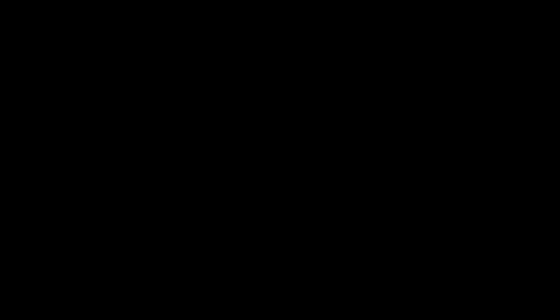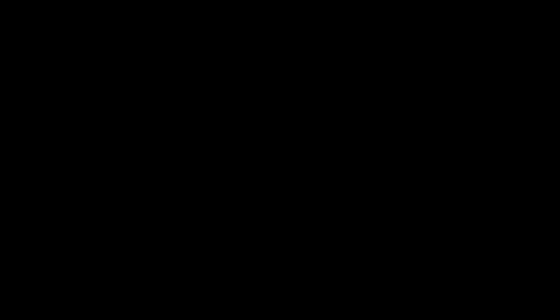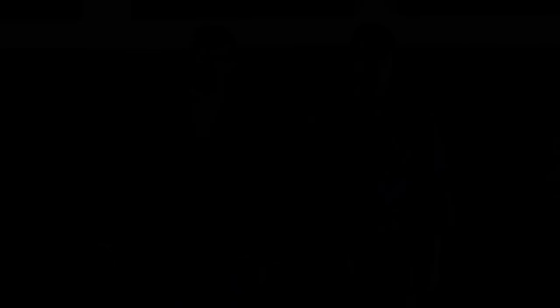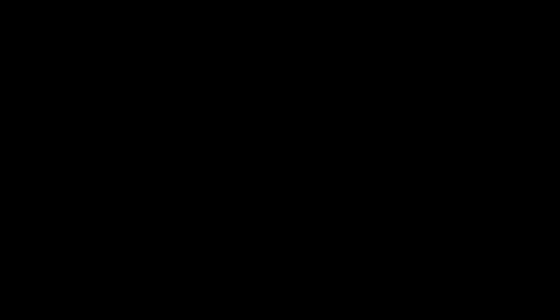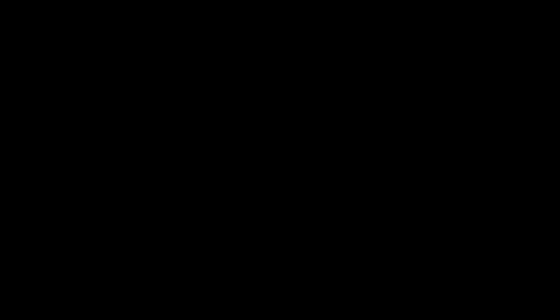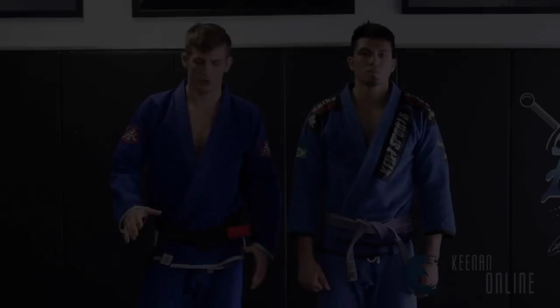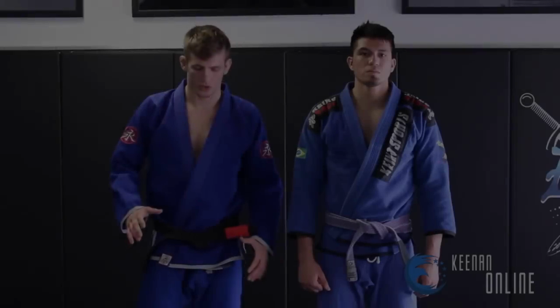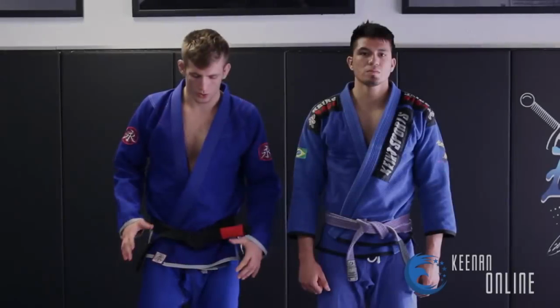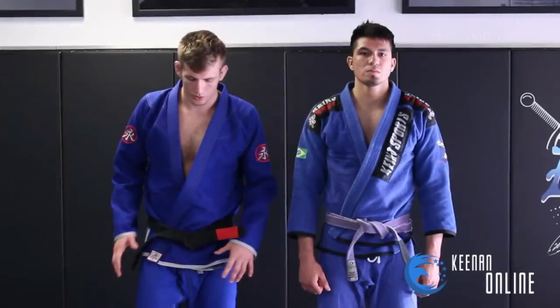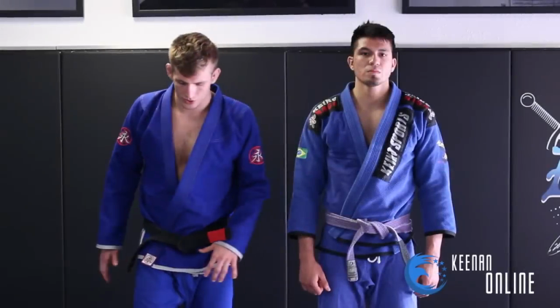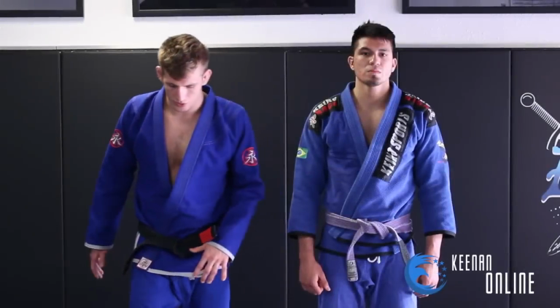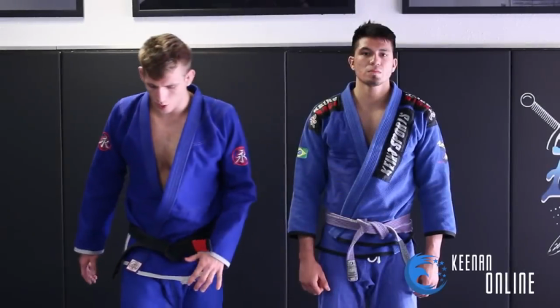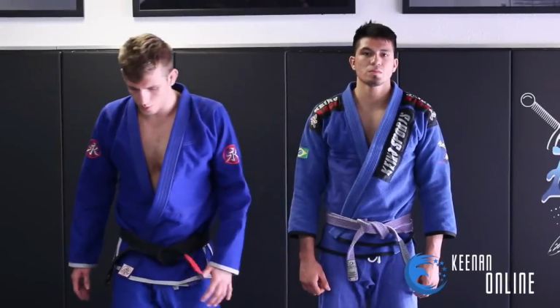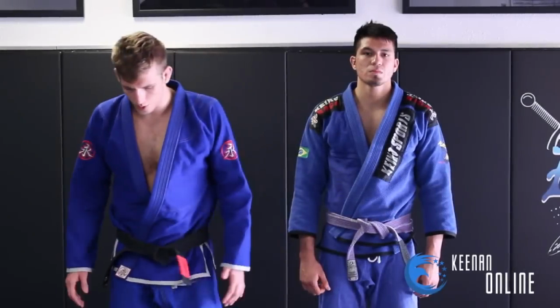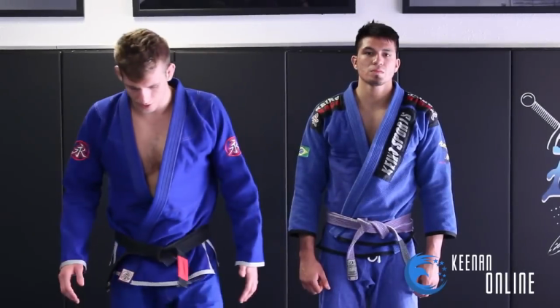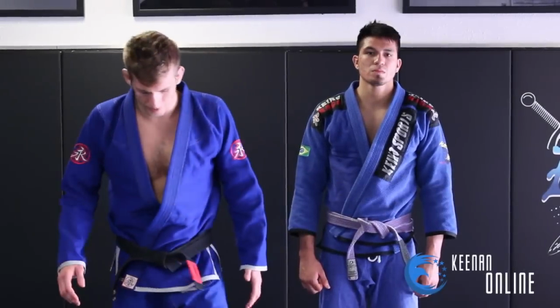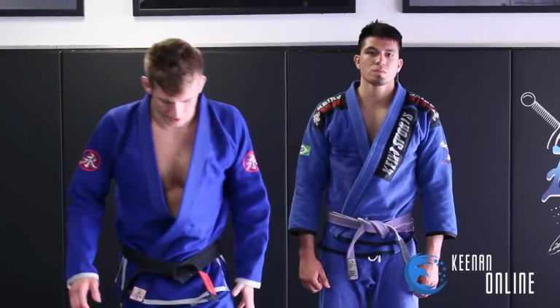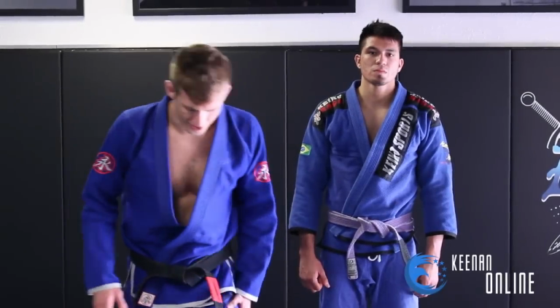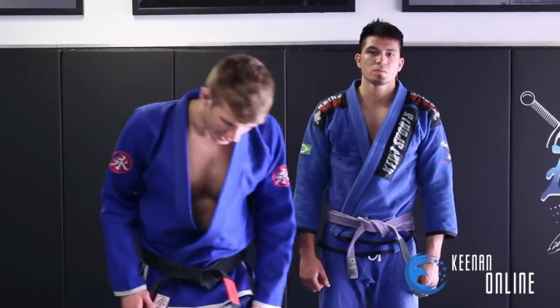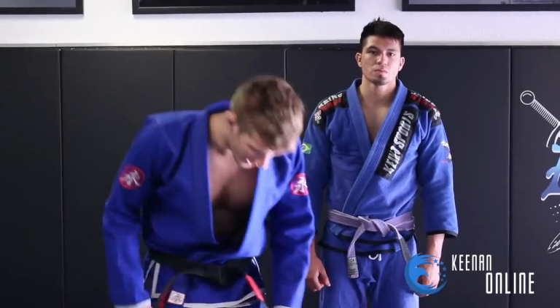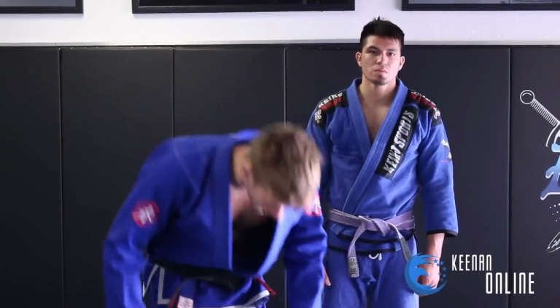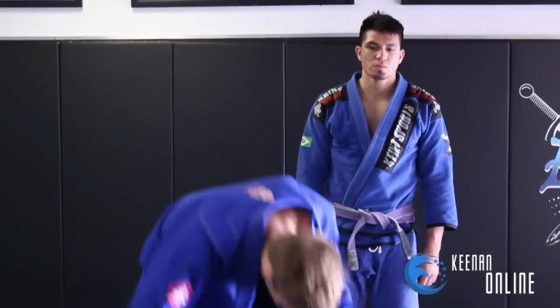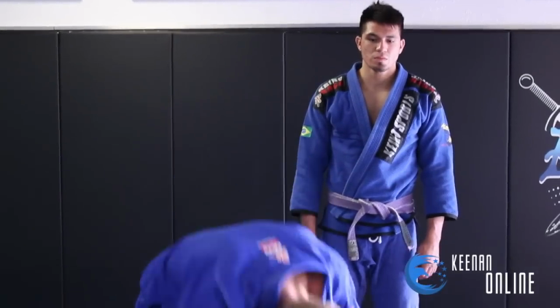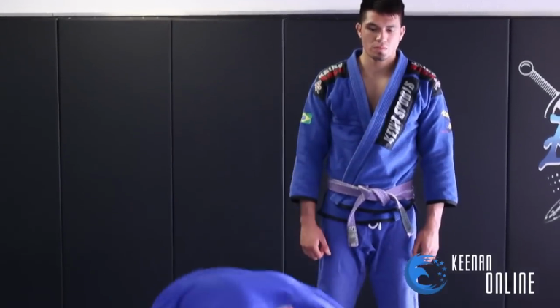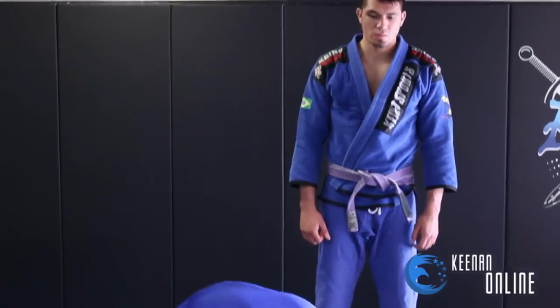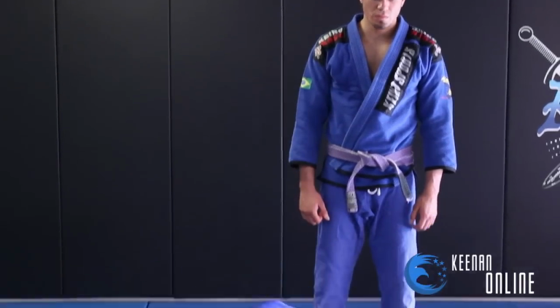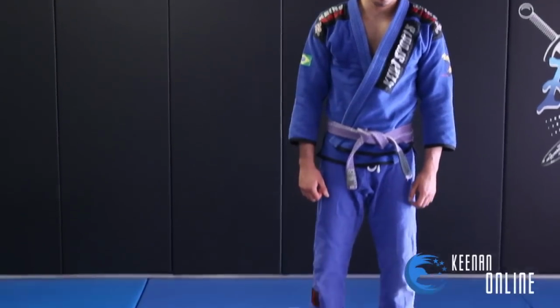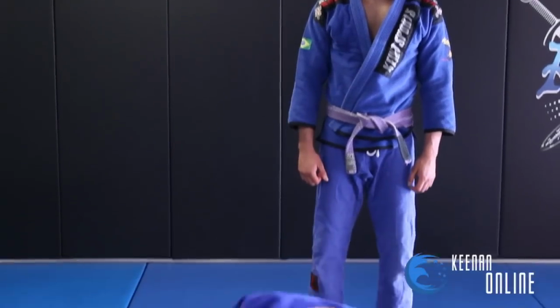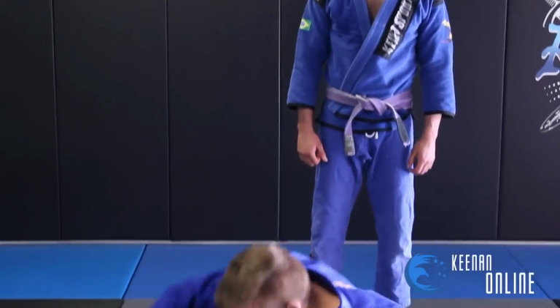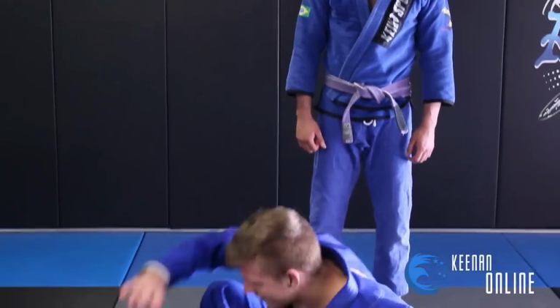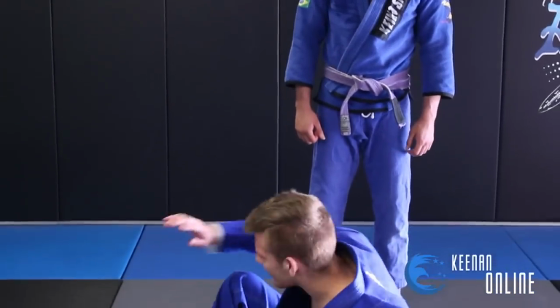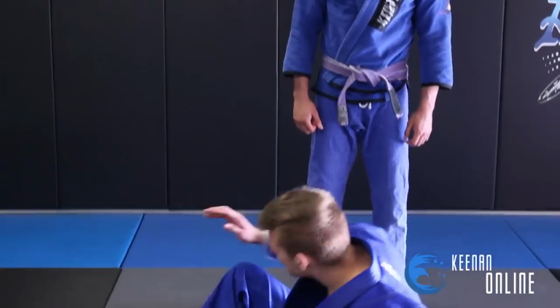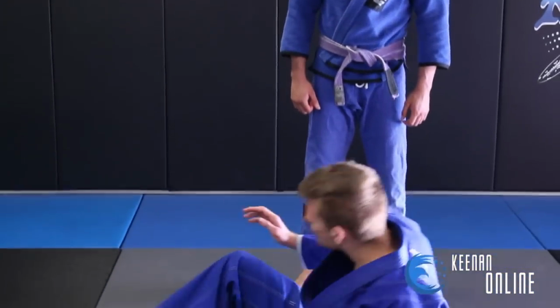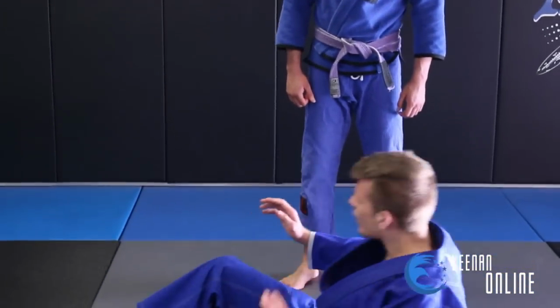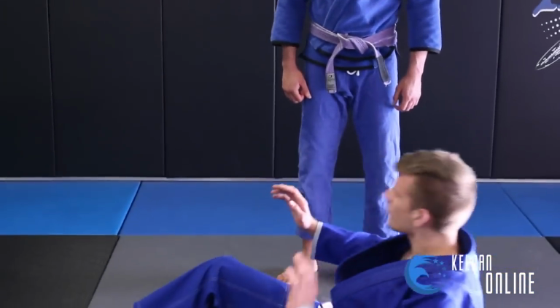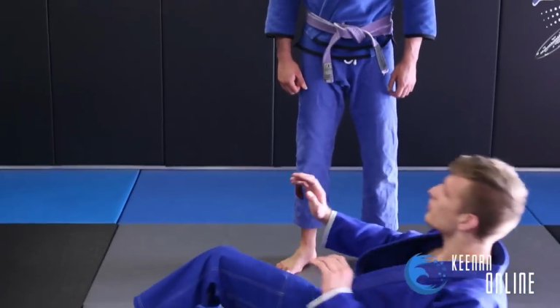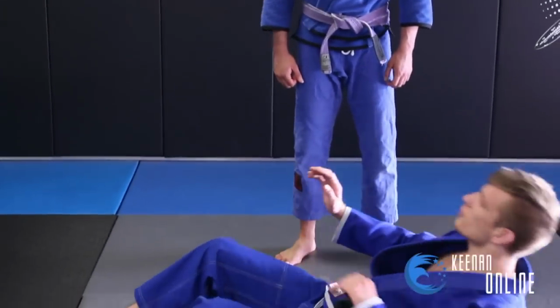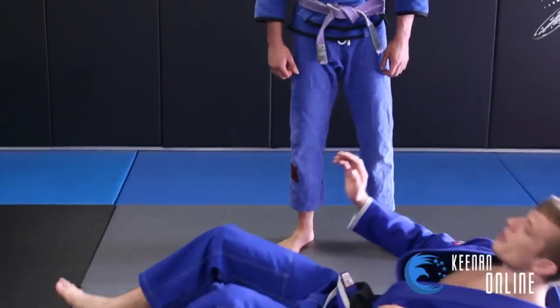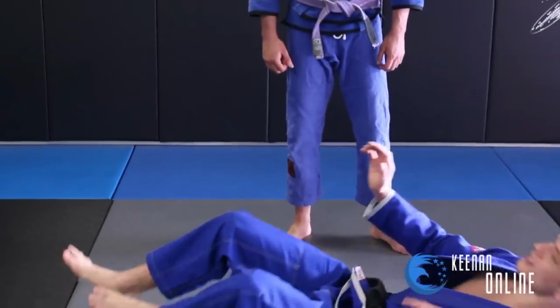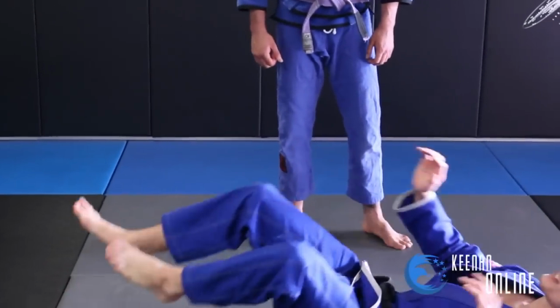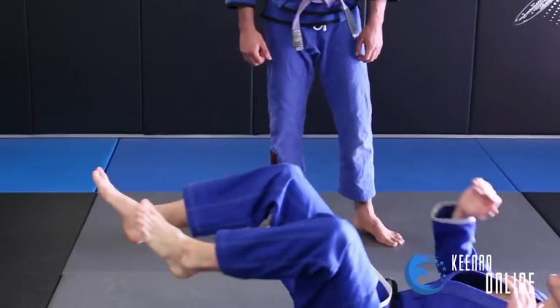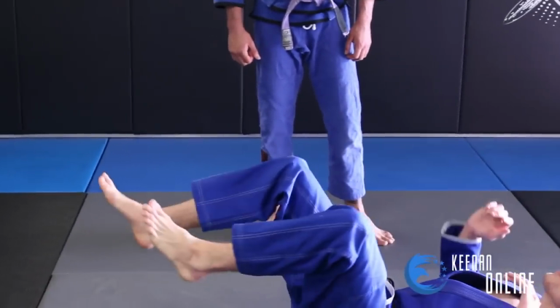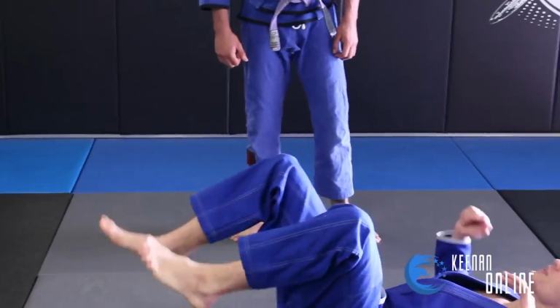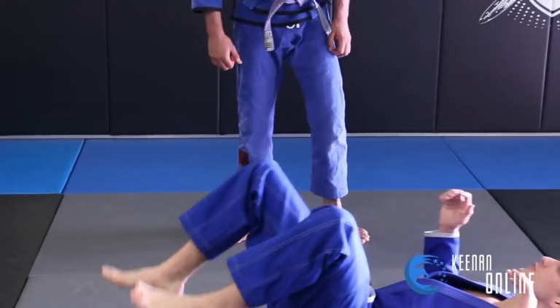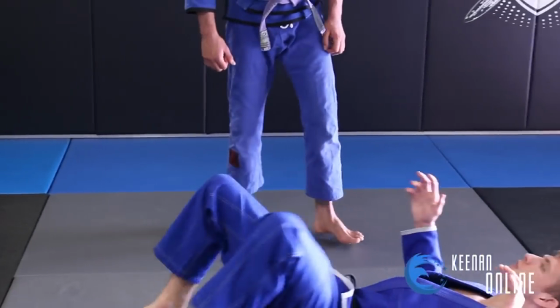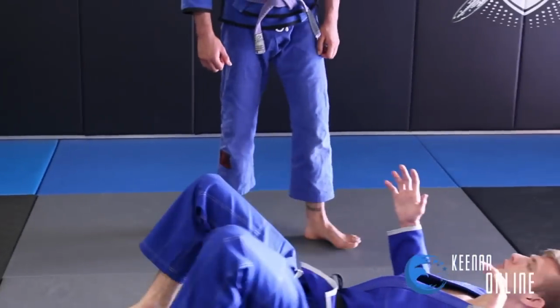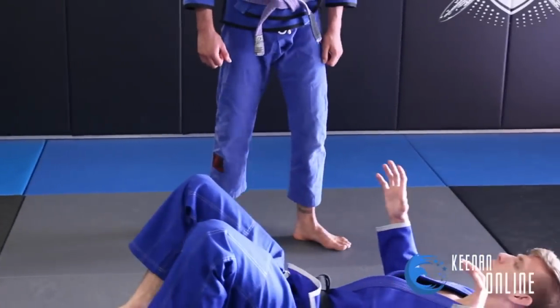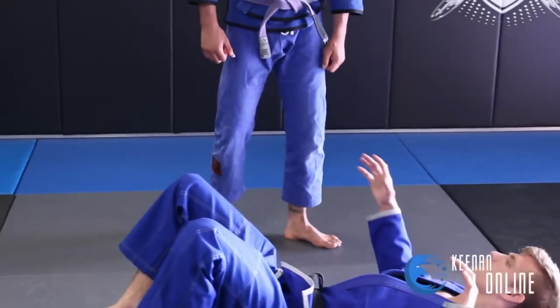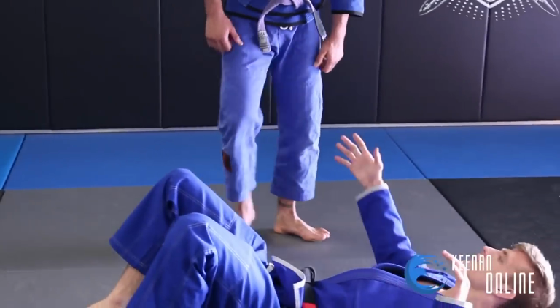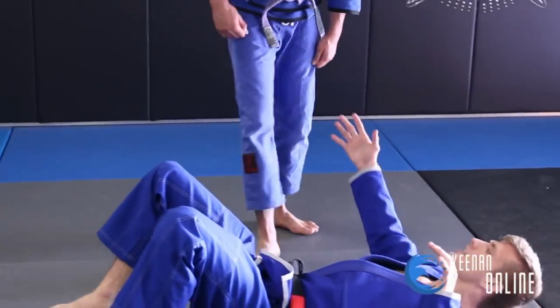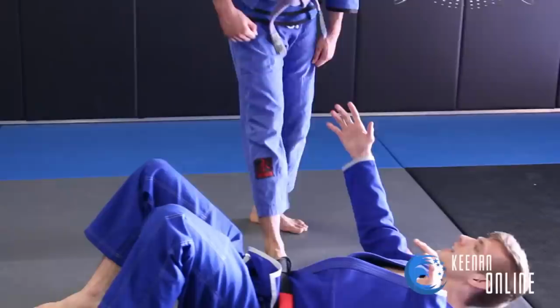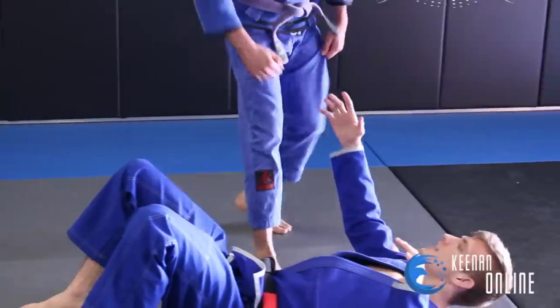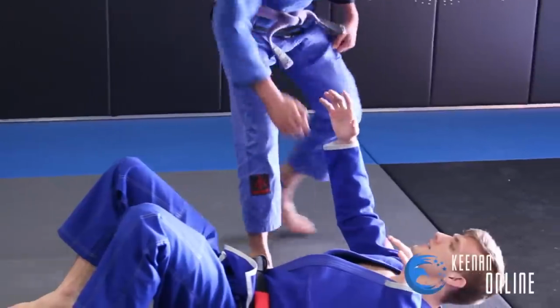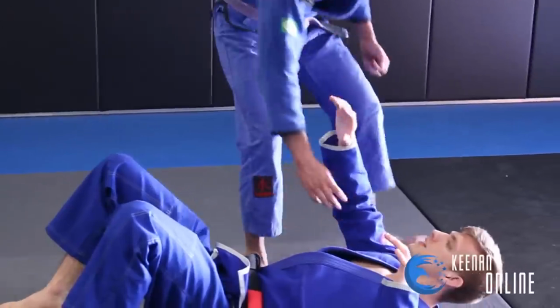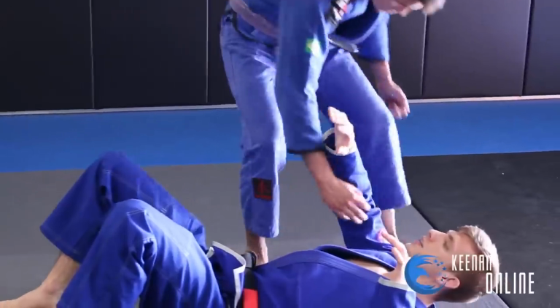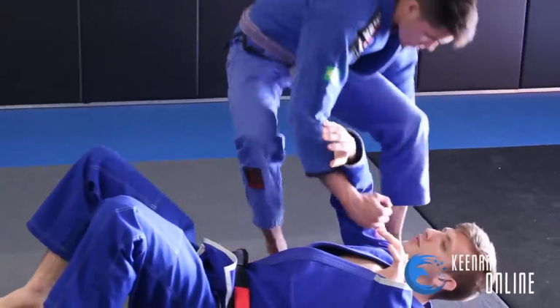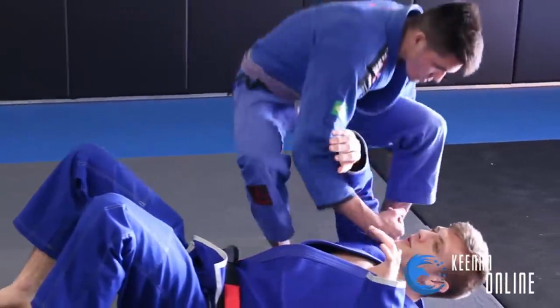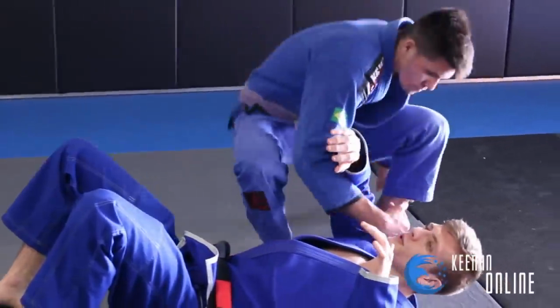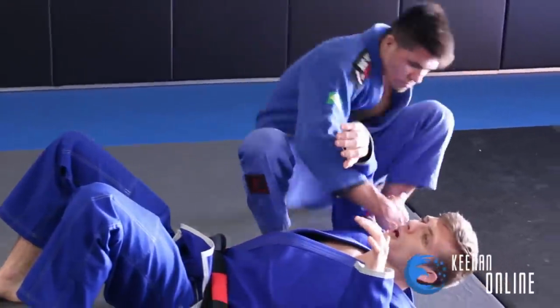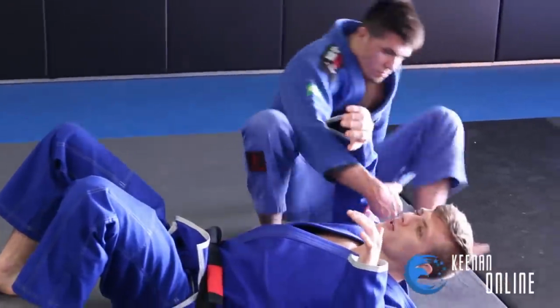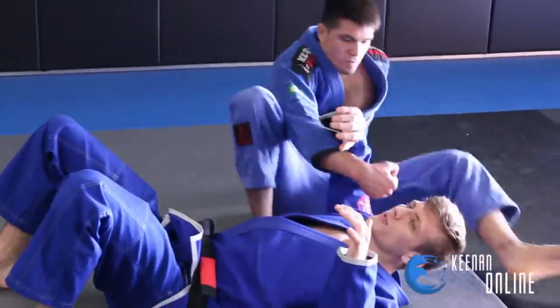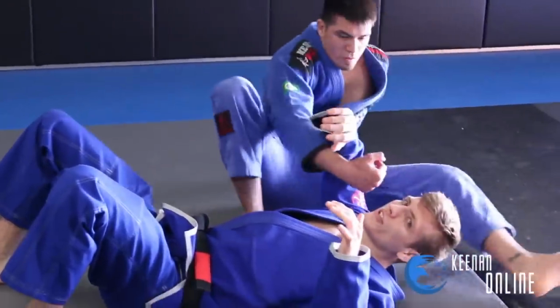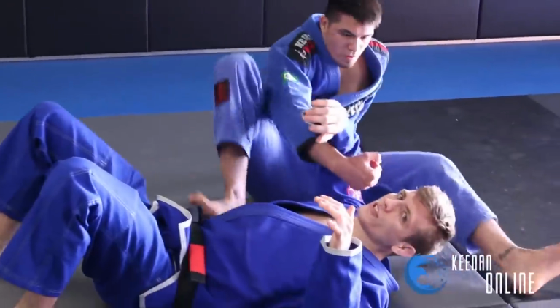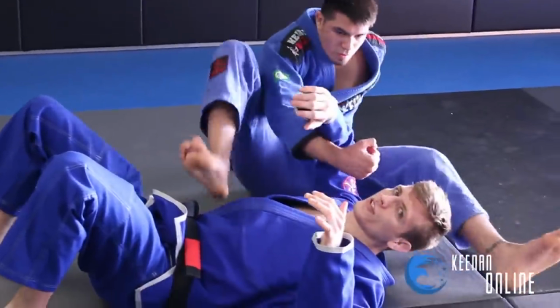All right guys, we're going to go over some arm bar defense today. Let's talk about some basic defense from the arm bar when he is in the full locked position.